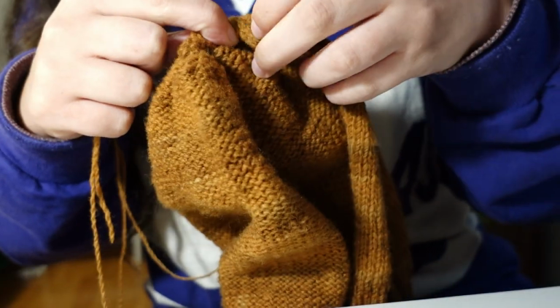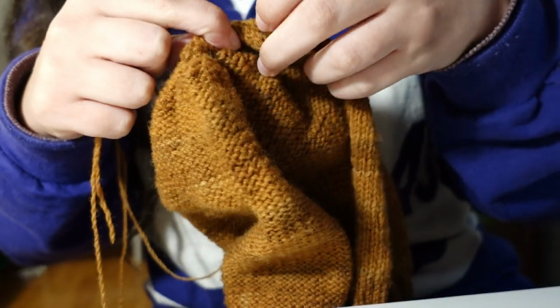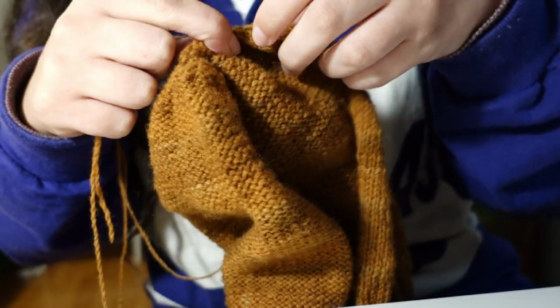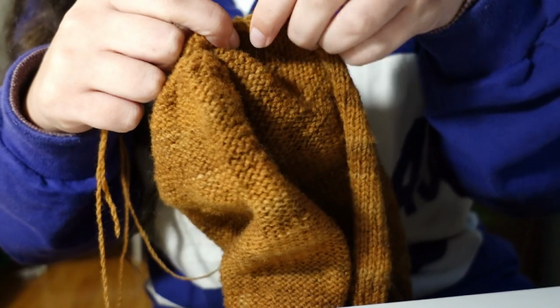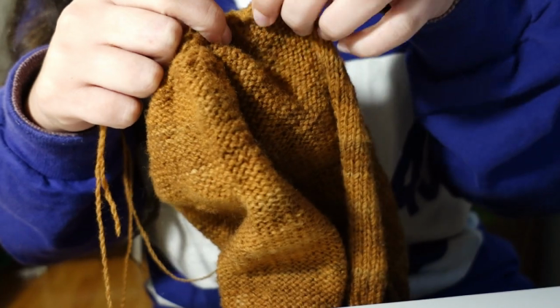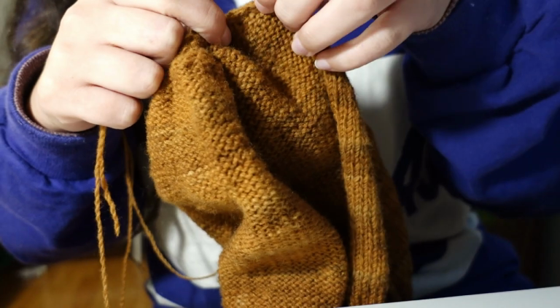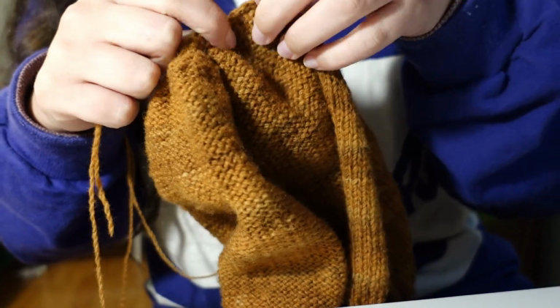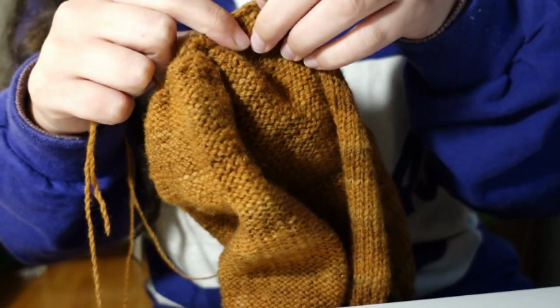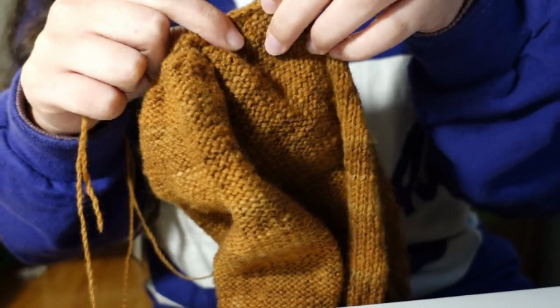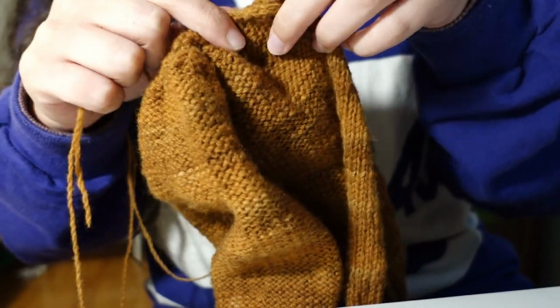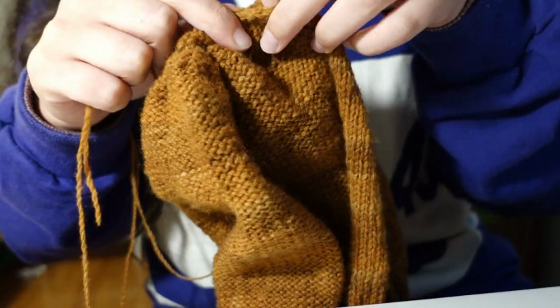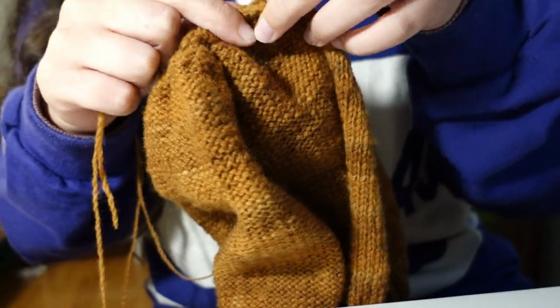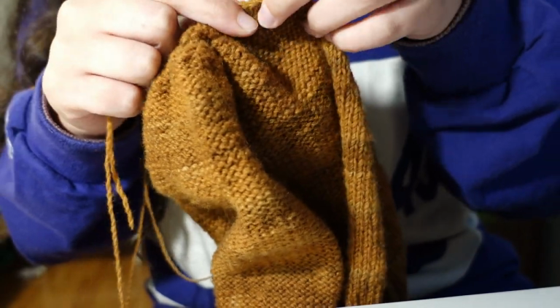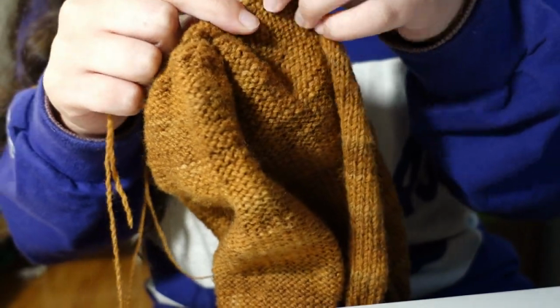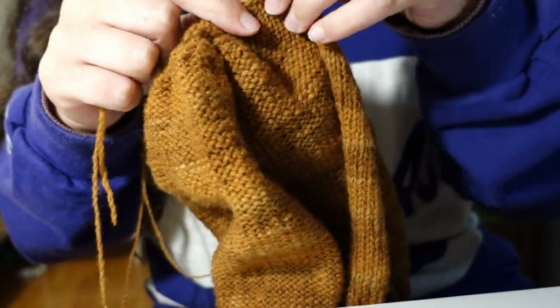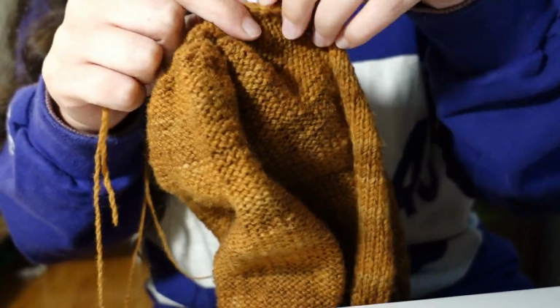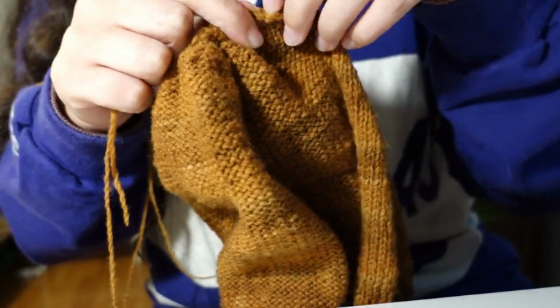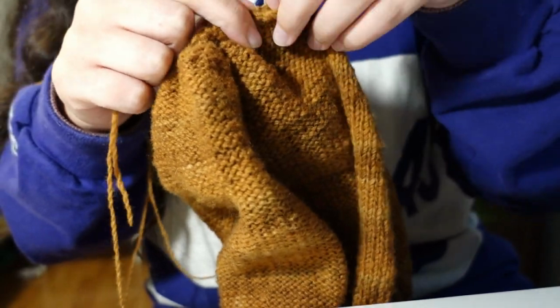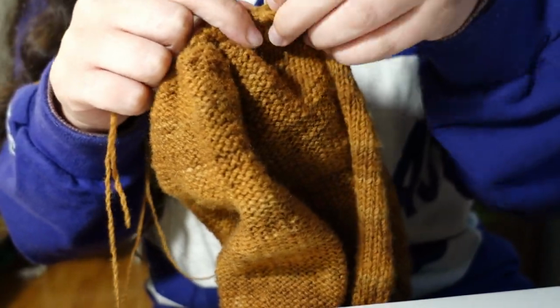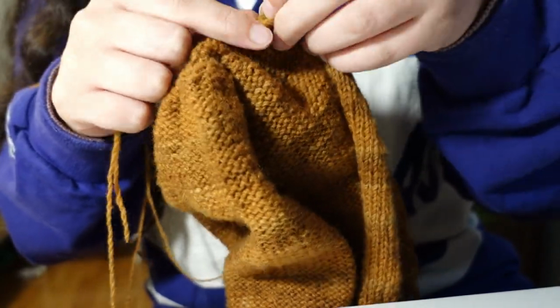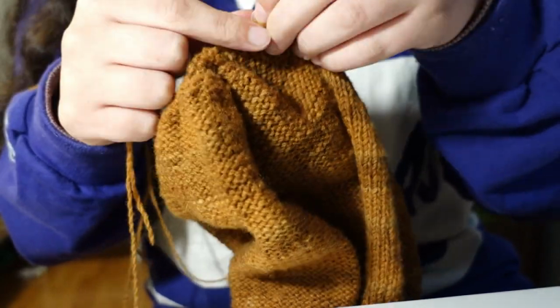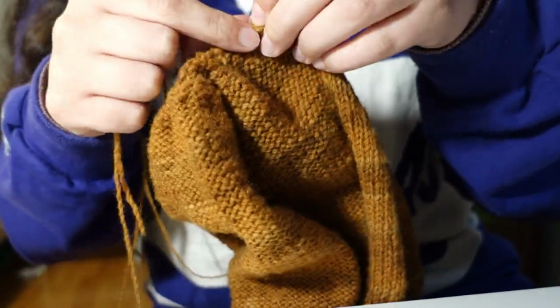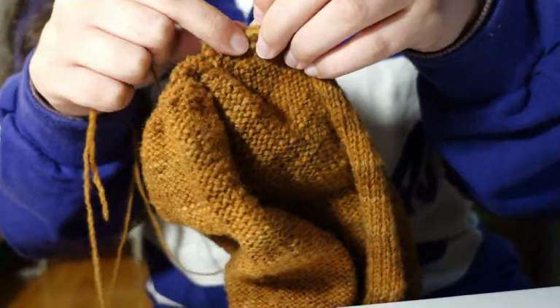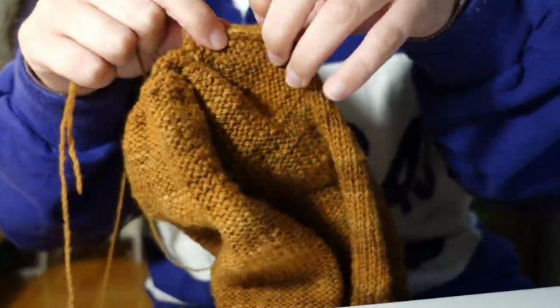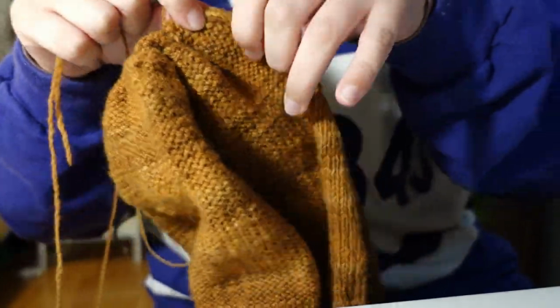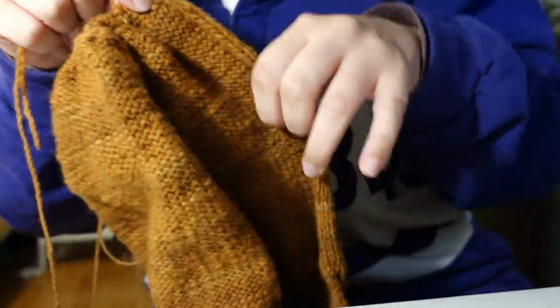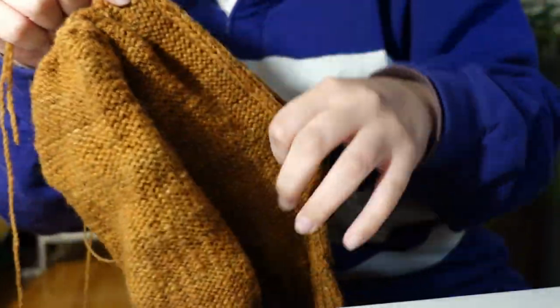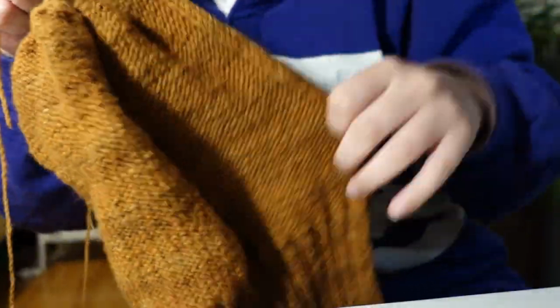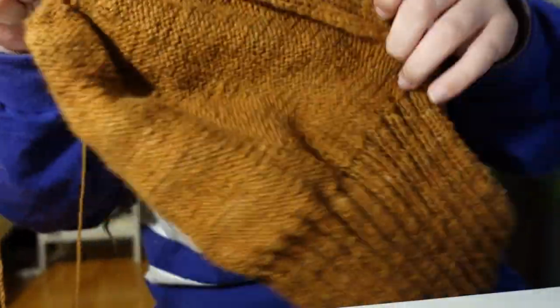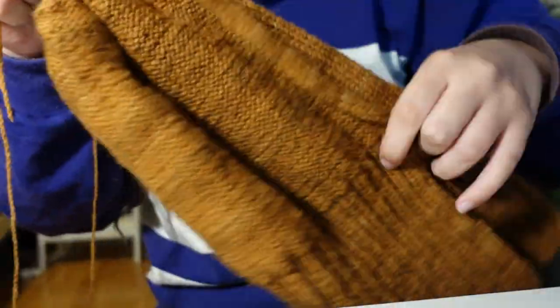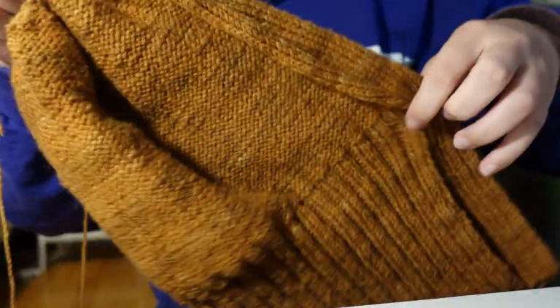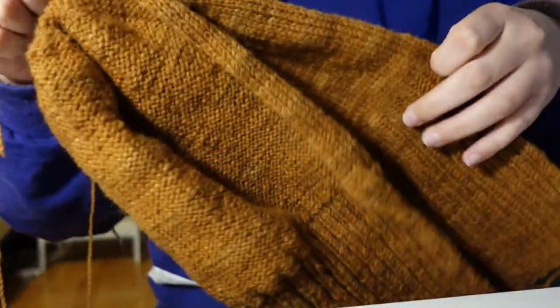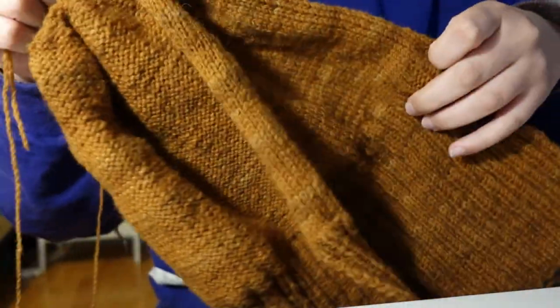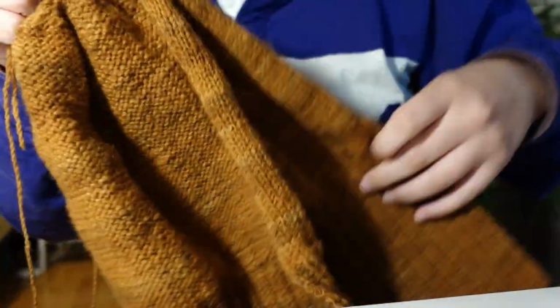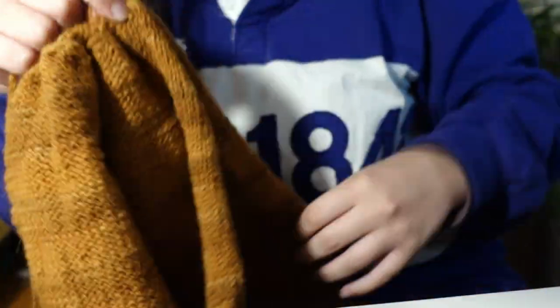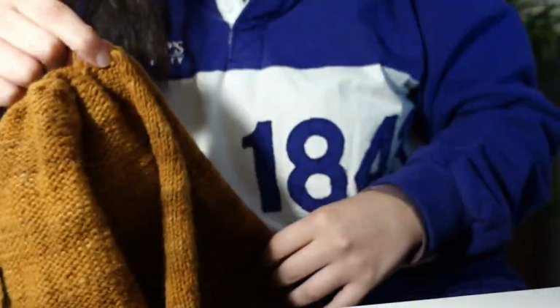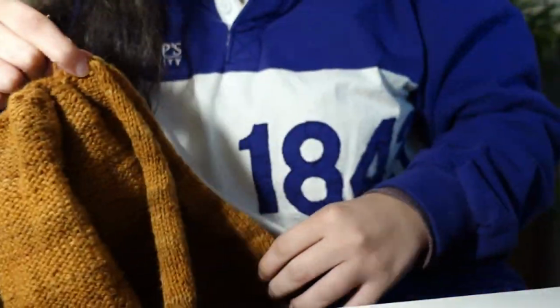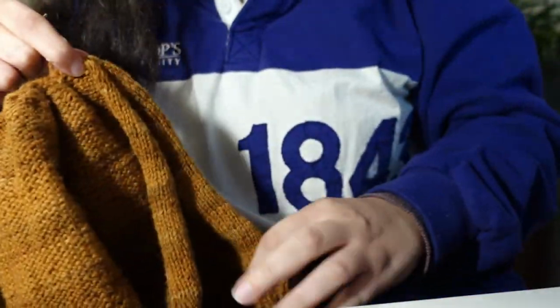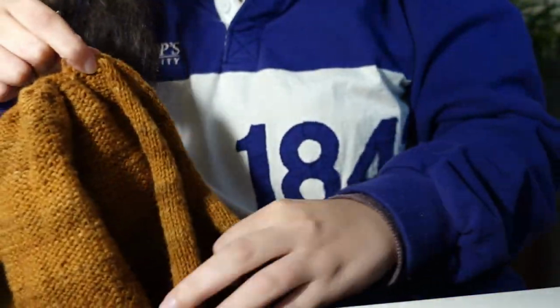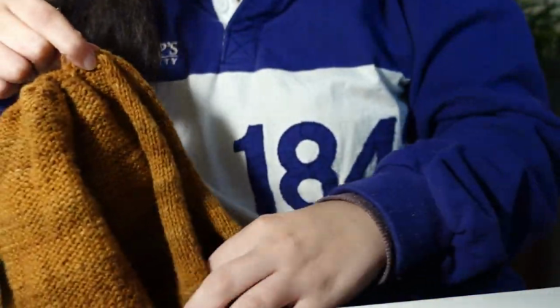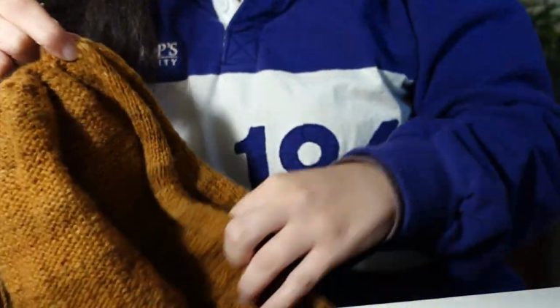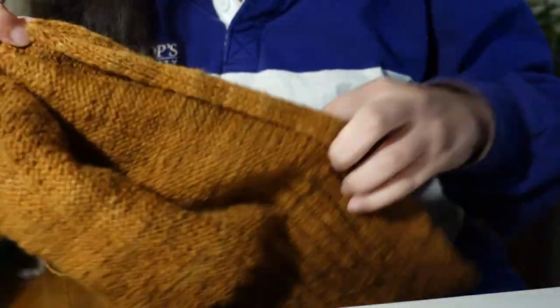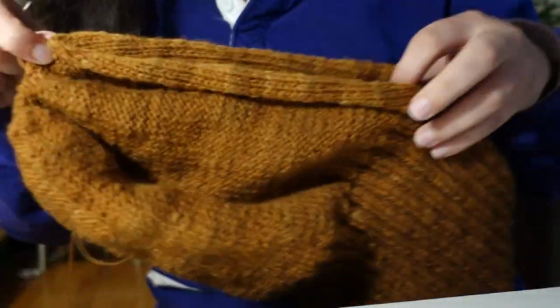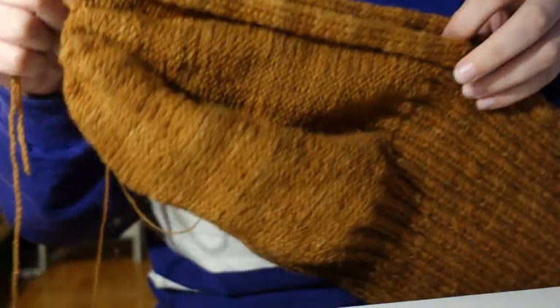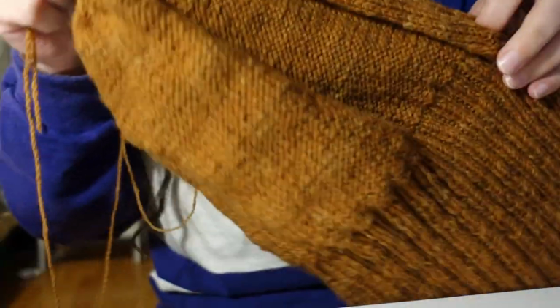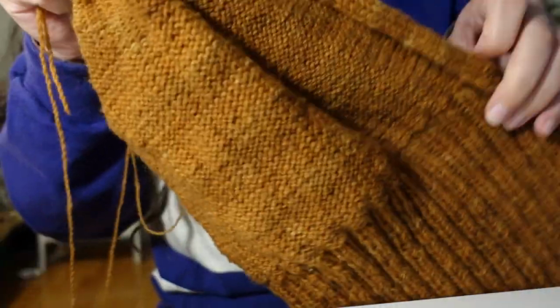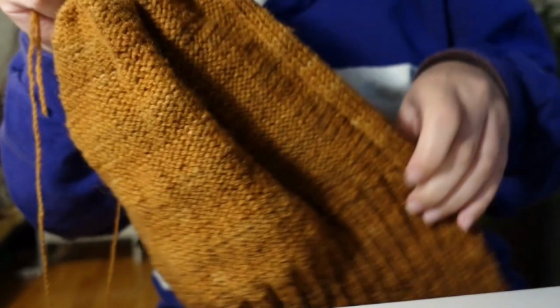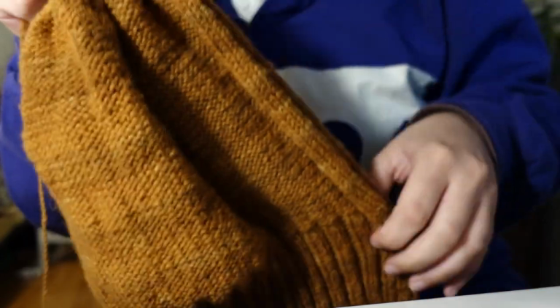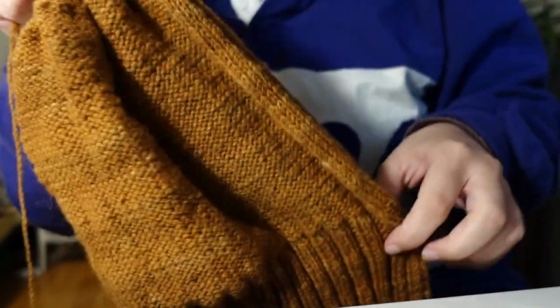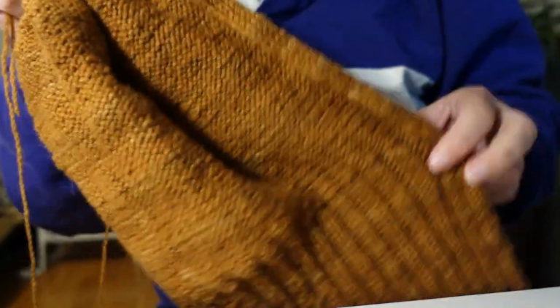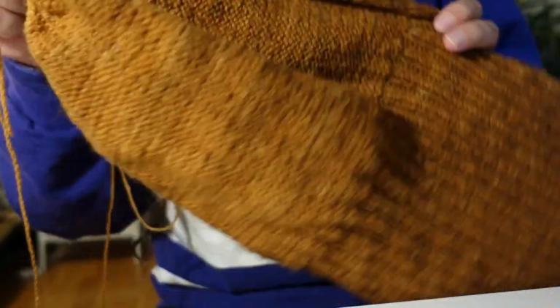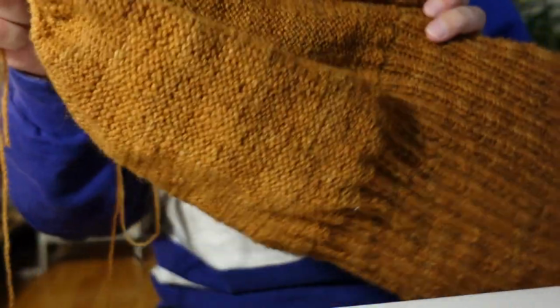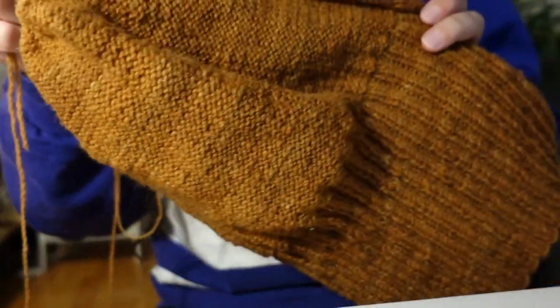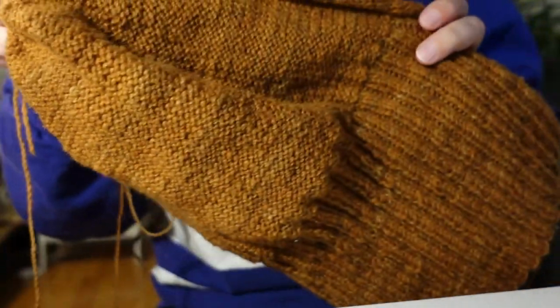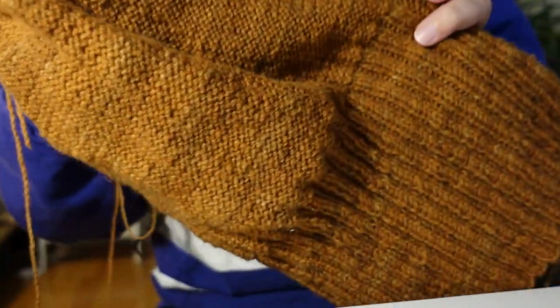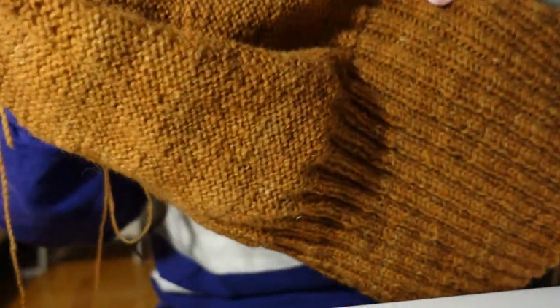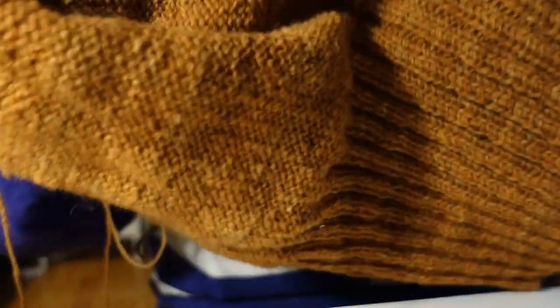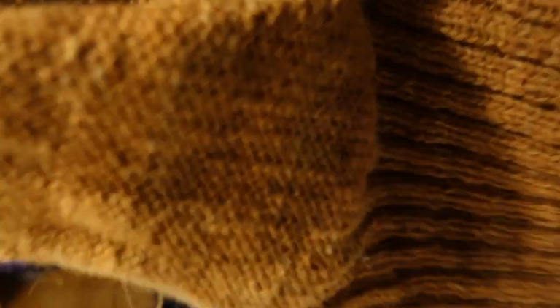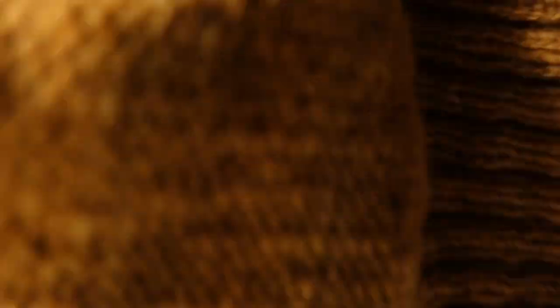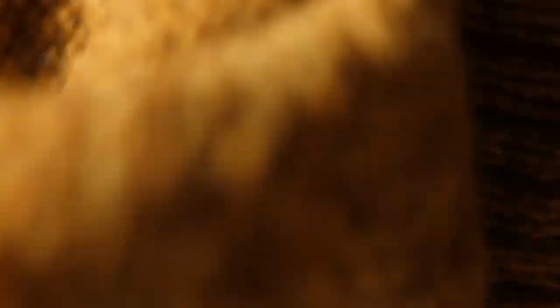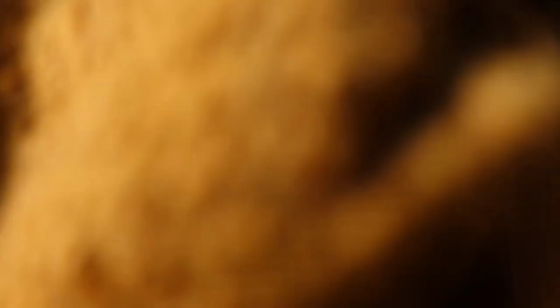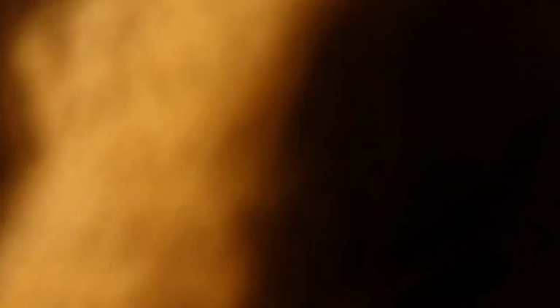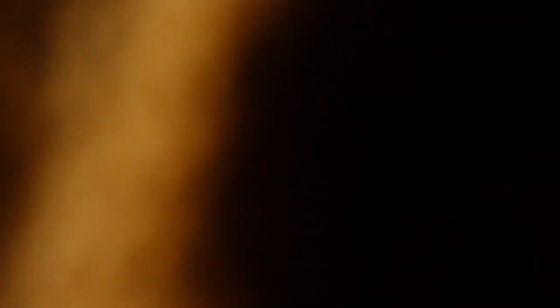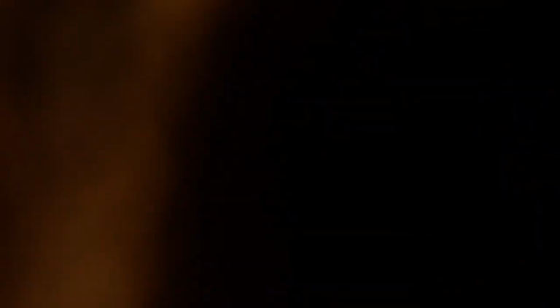If you're interested in knitting this hat for yourself, I have the pattern out for free on my Ravelry page, as well as a PDF copy of the entire knitting manual in my shop.